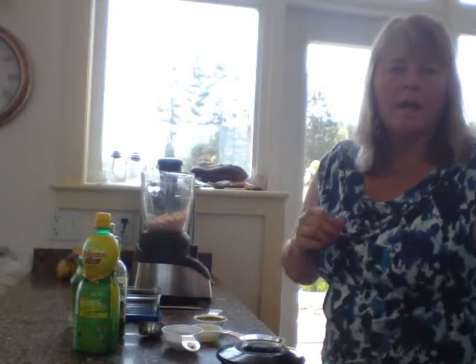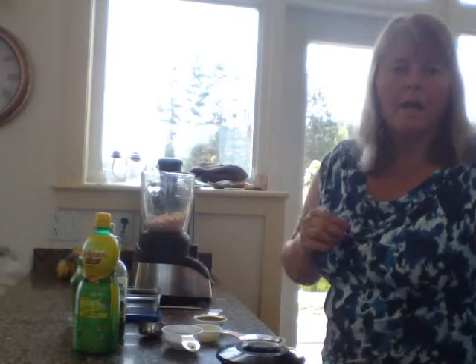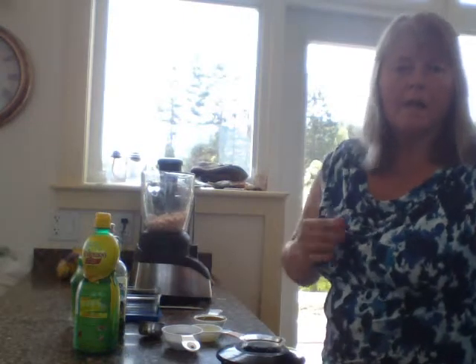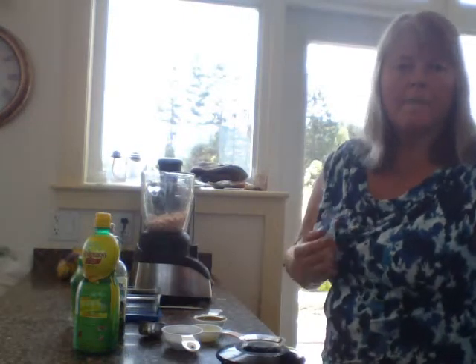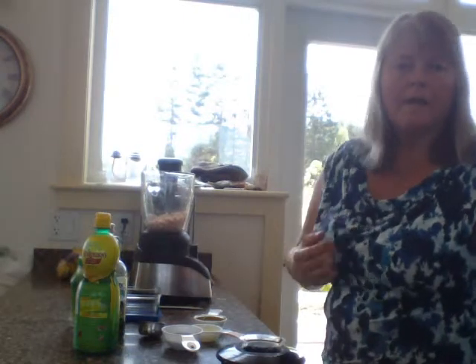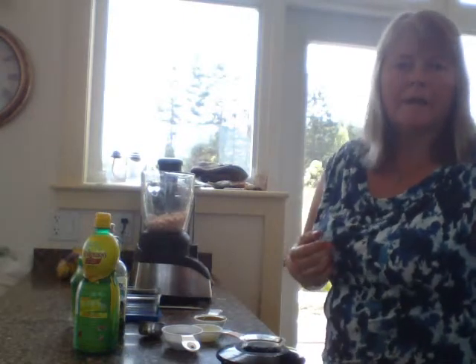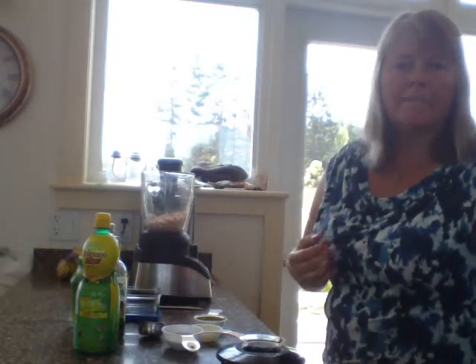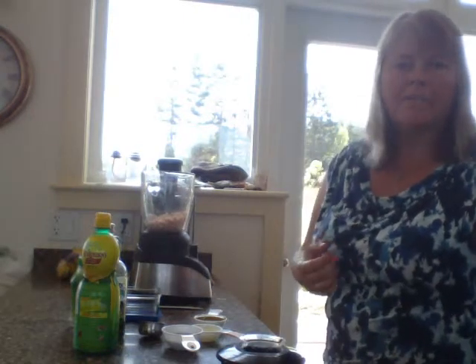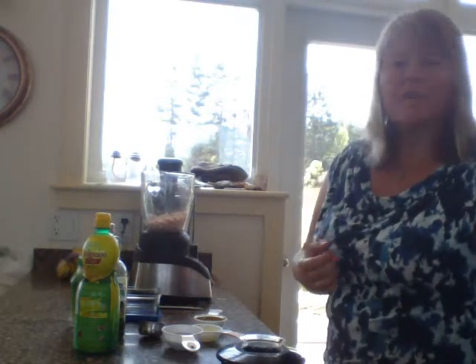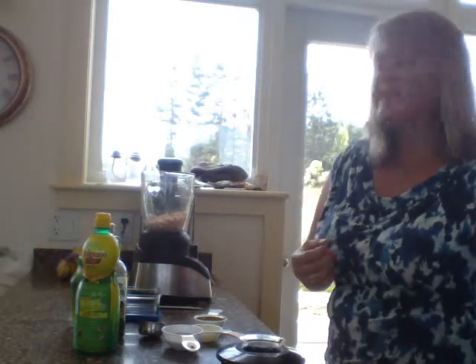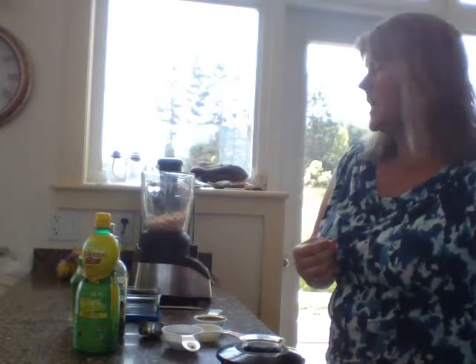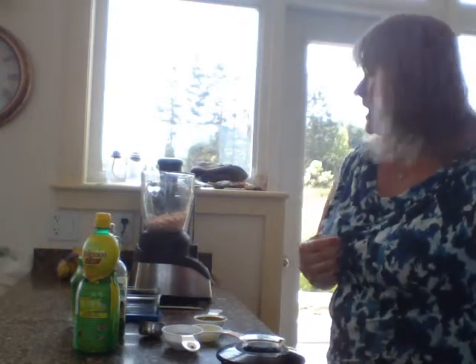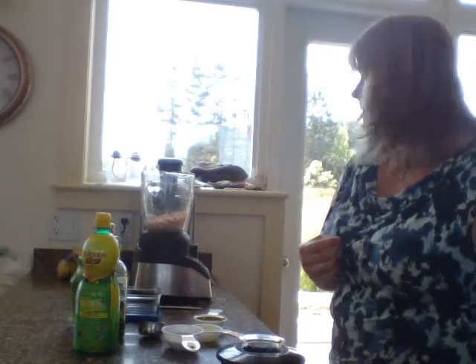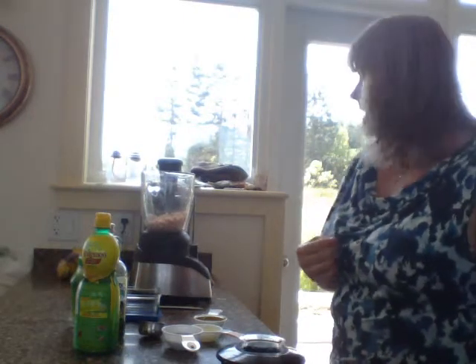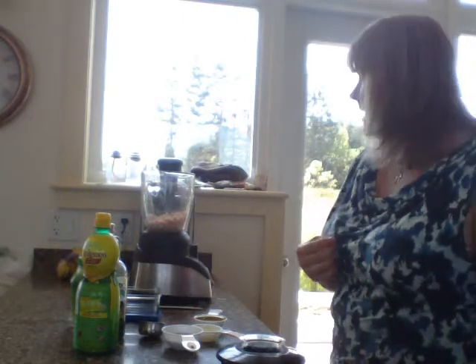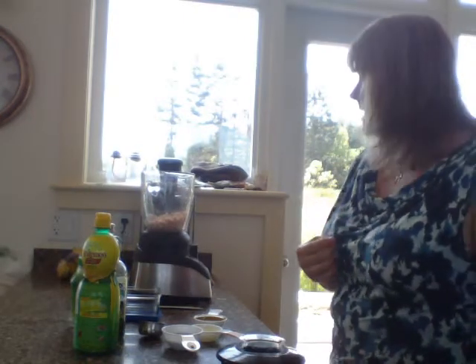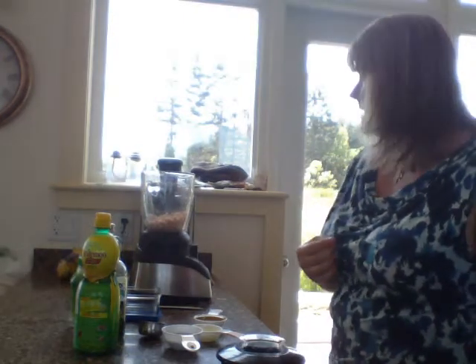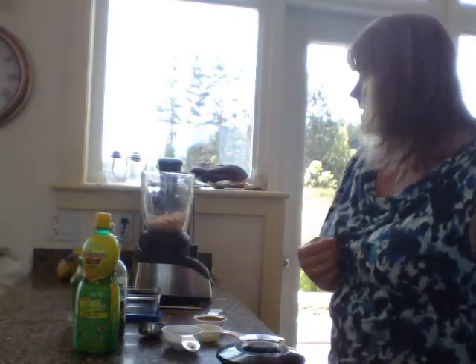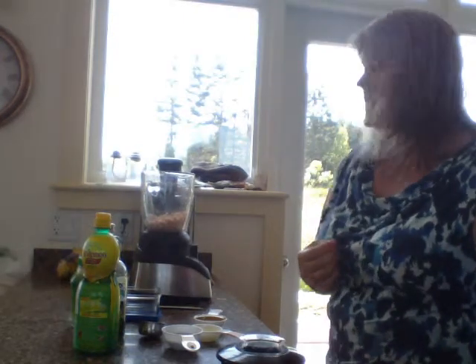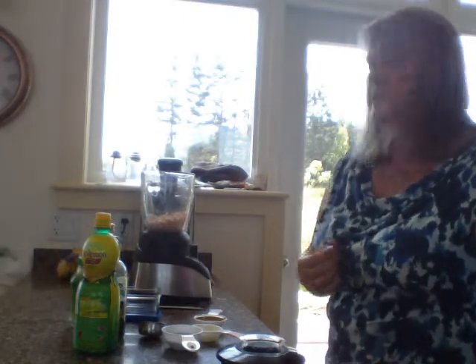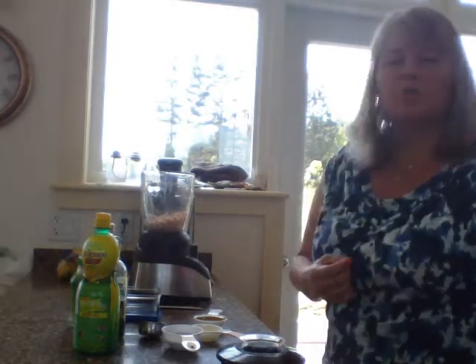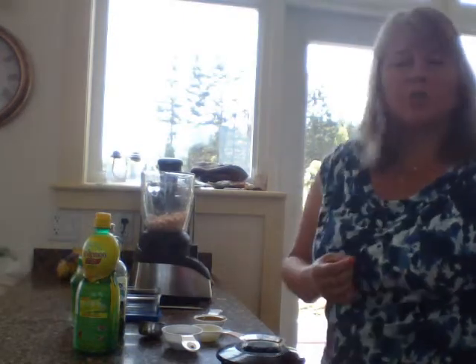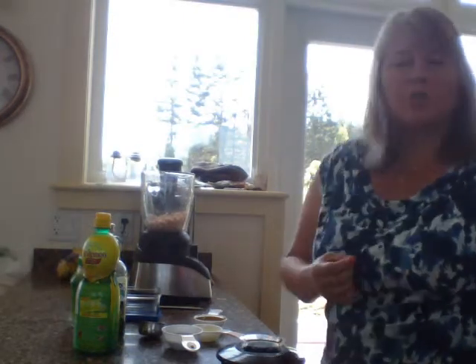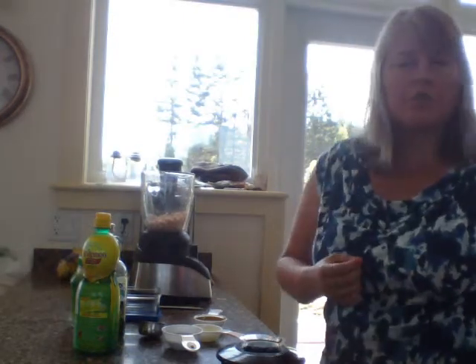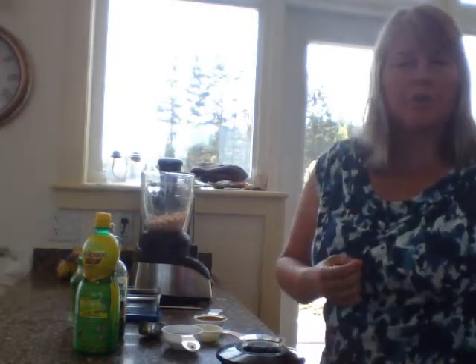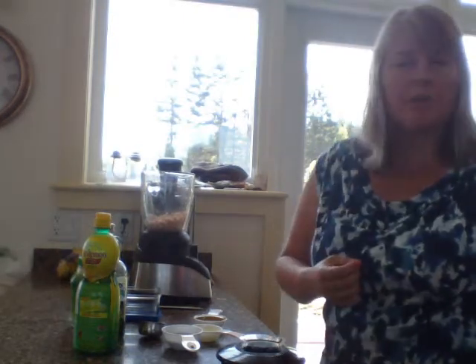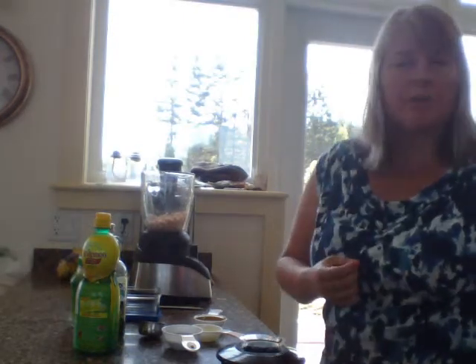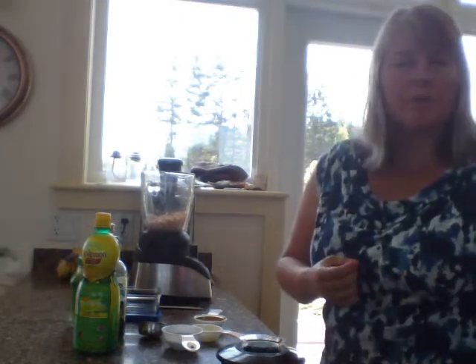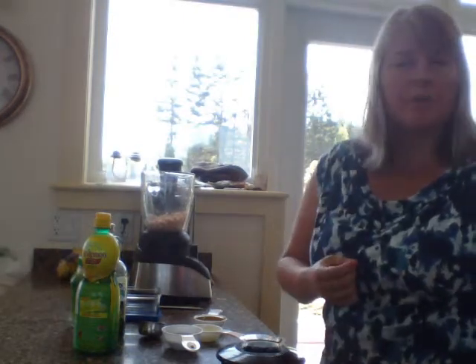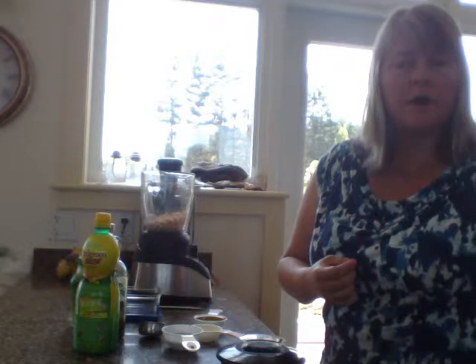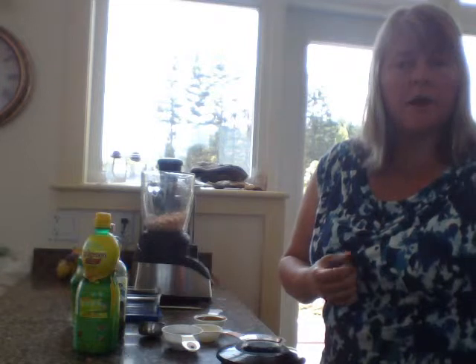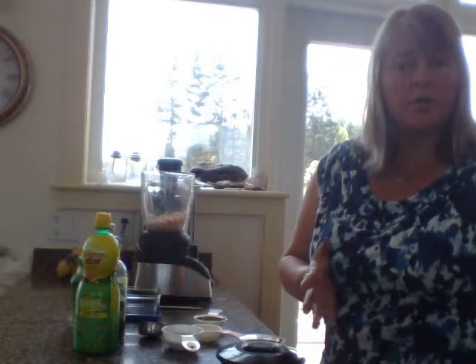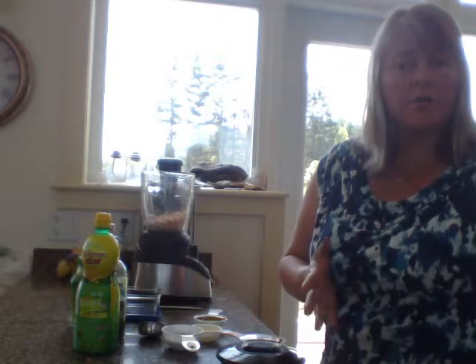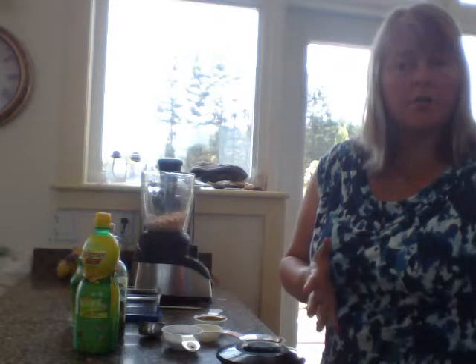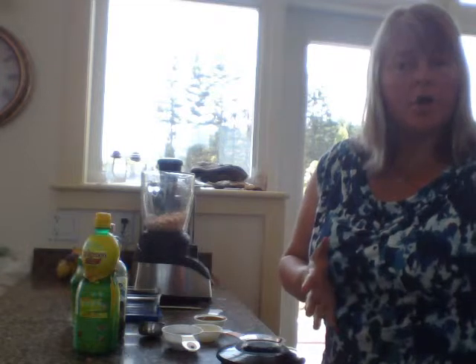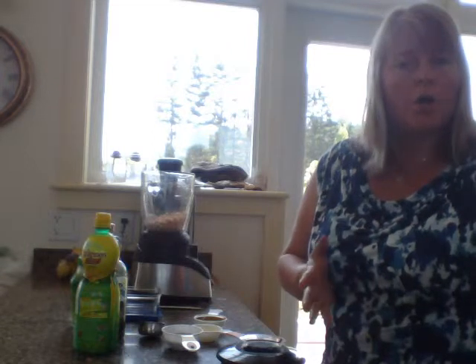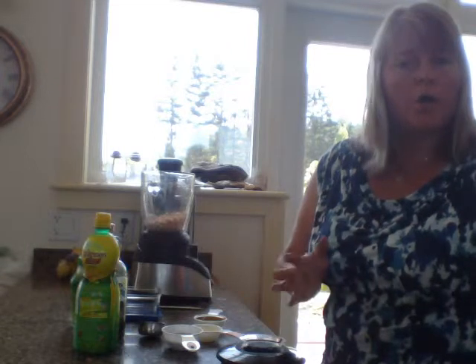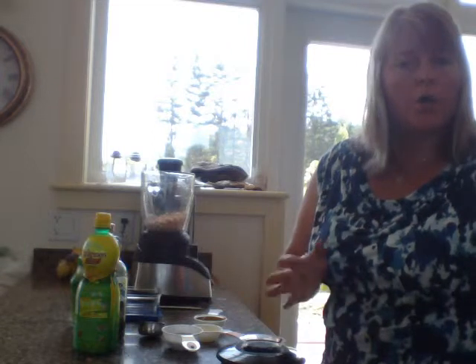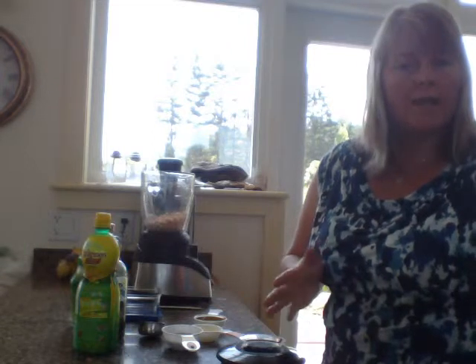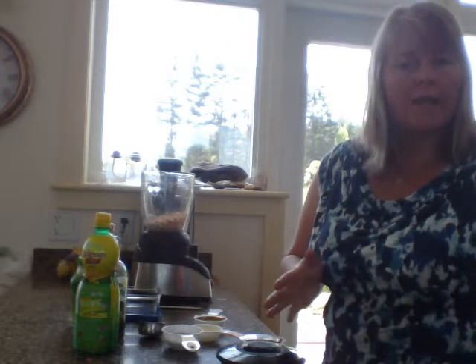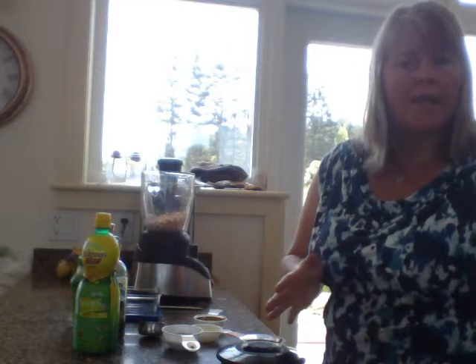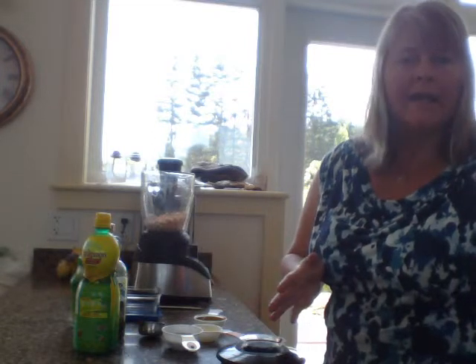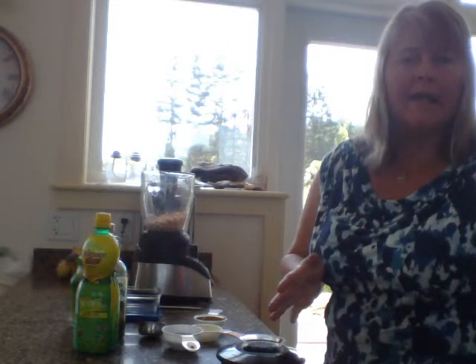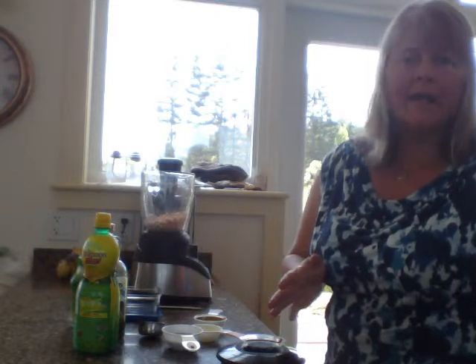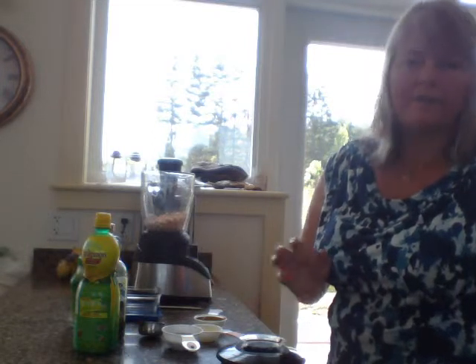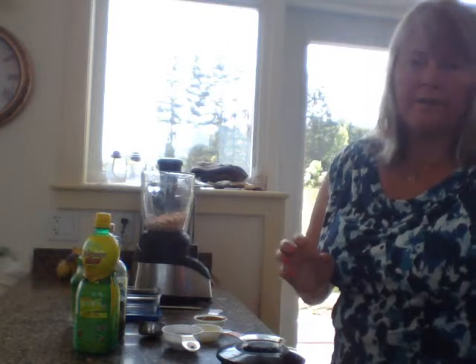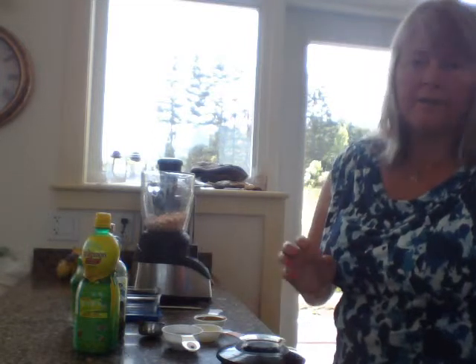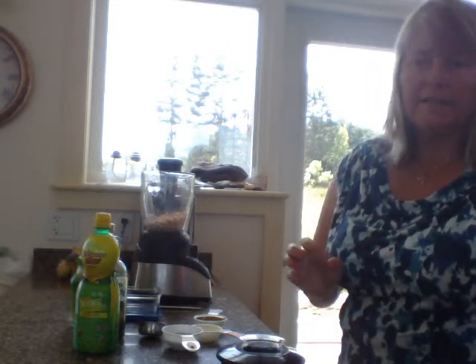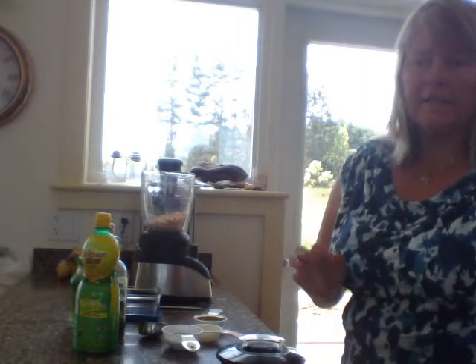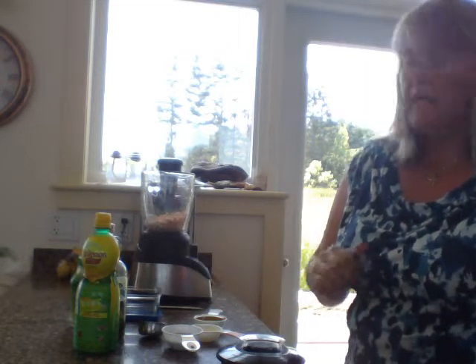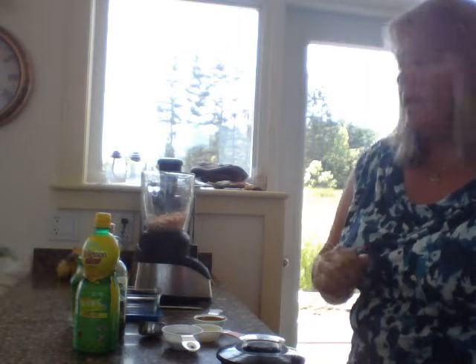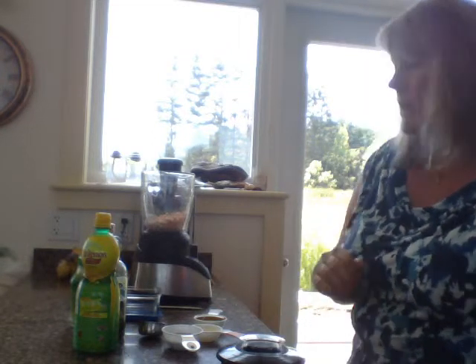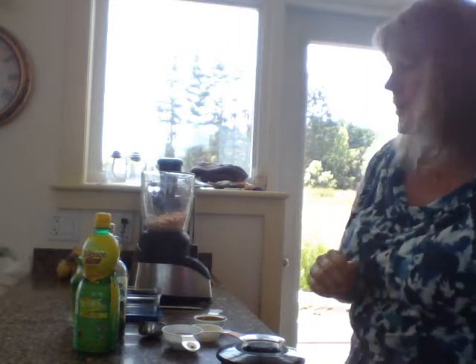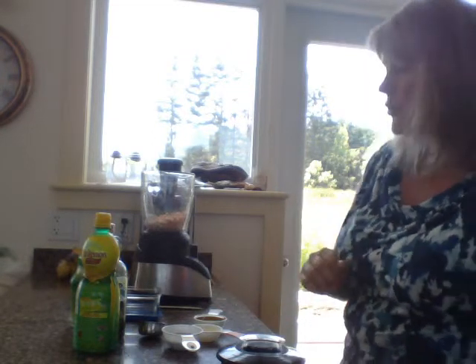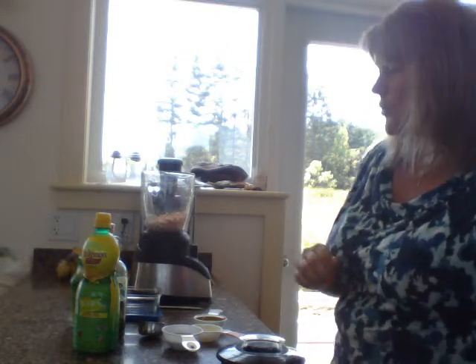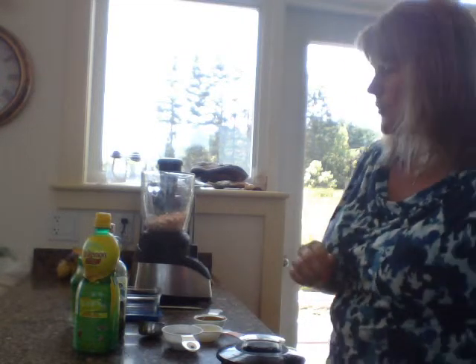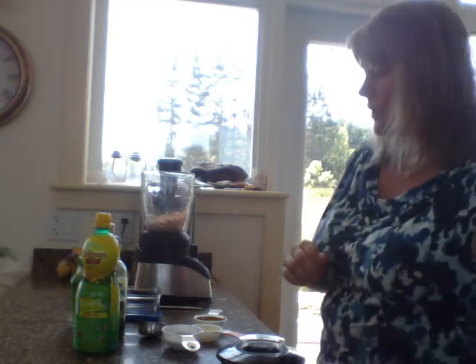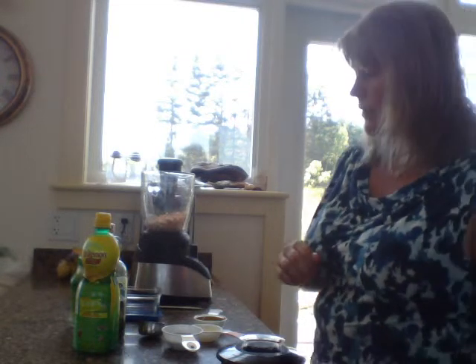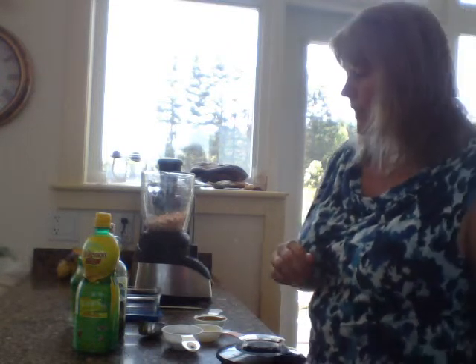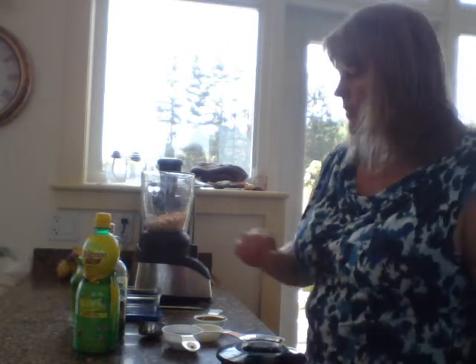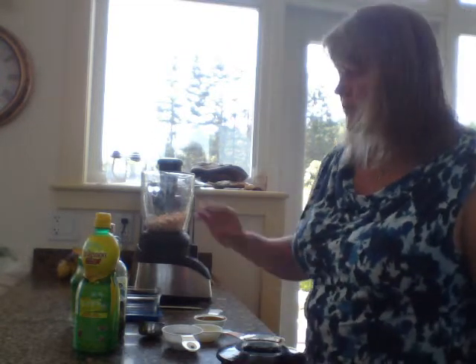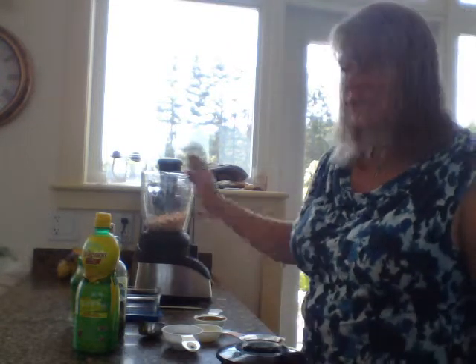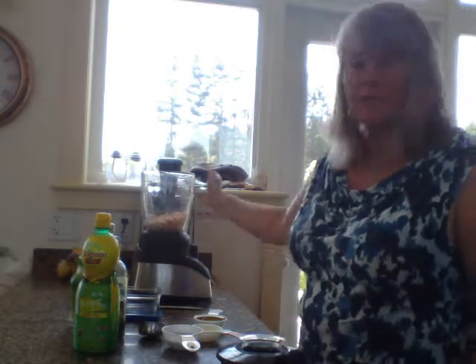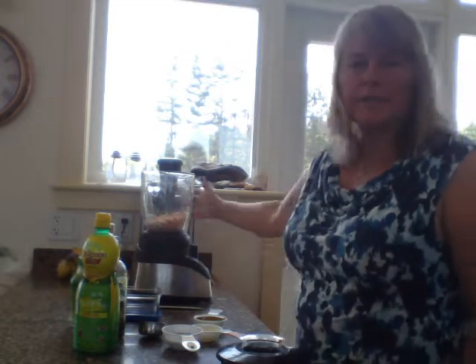Hi, my name is Tracy Allen and I'm just going to show you how to make hummus quick and very easy. I'll just go over the ingredients first.